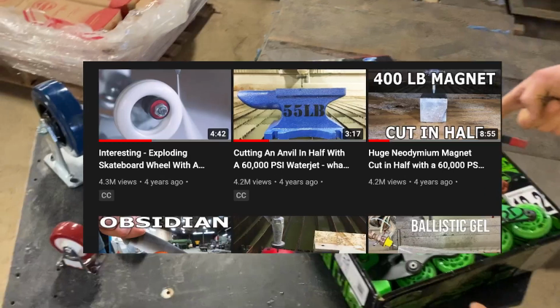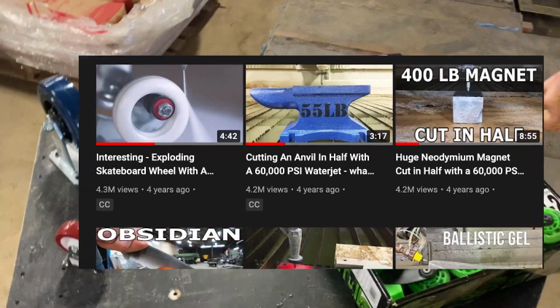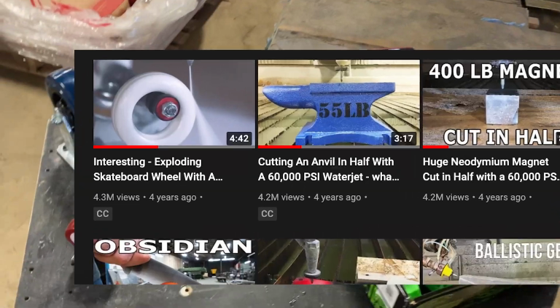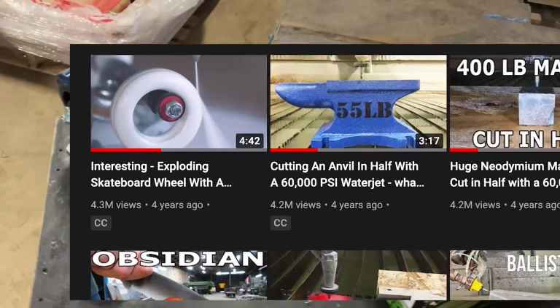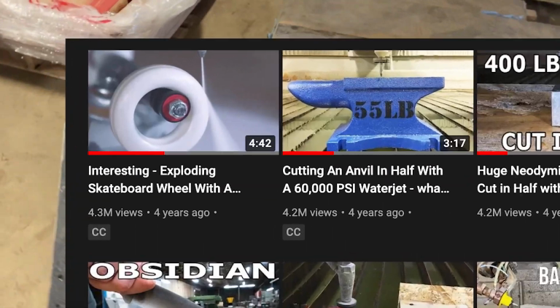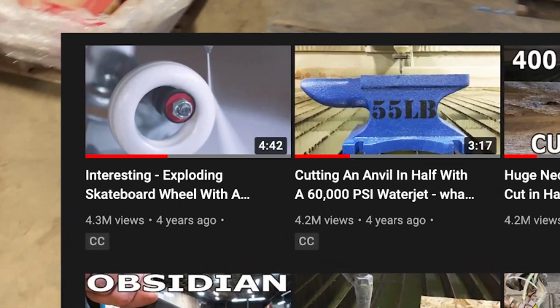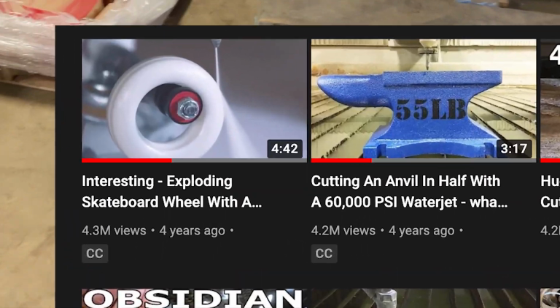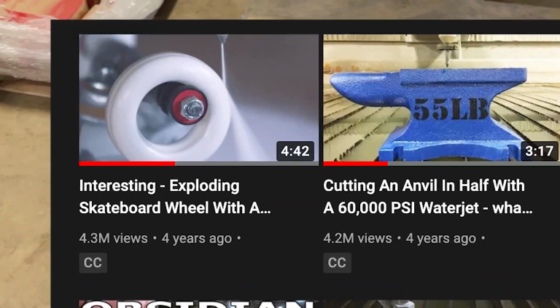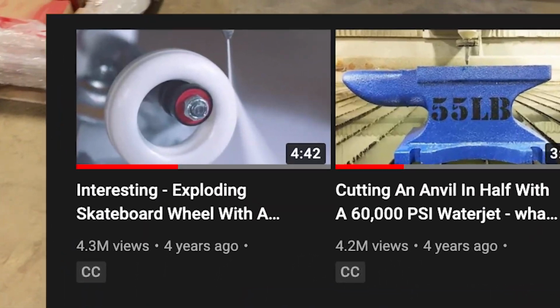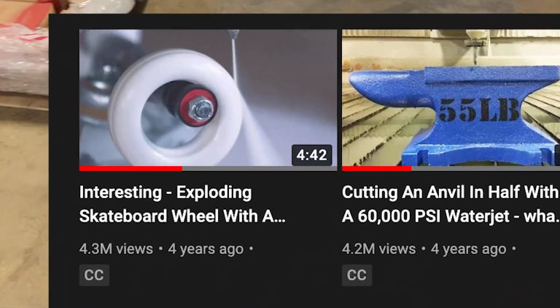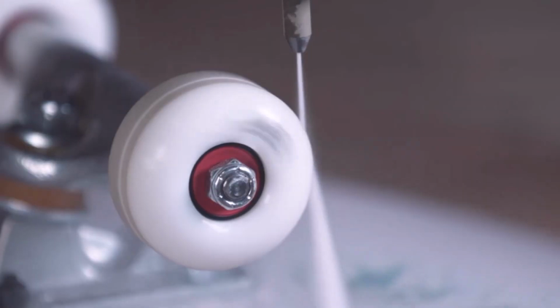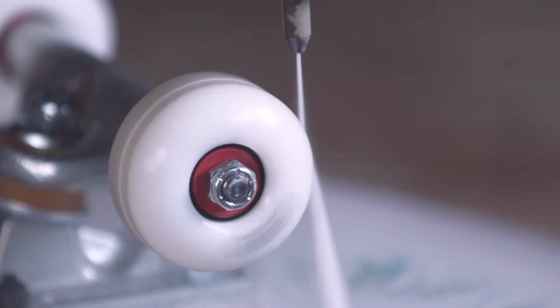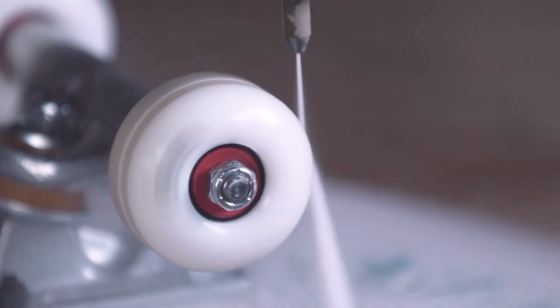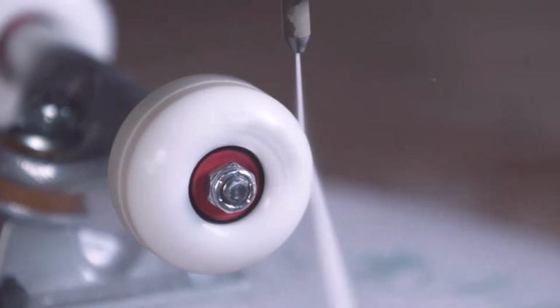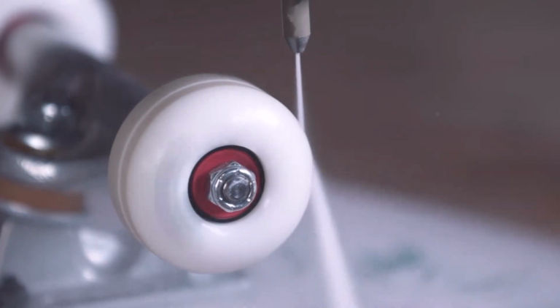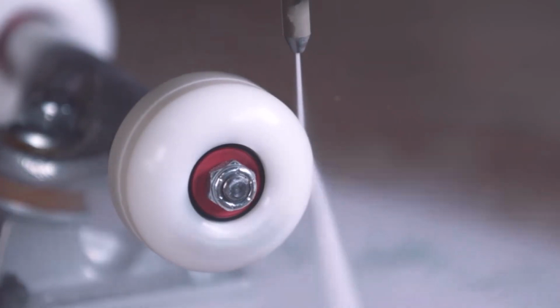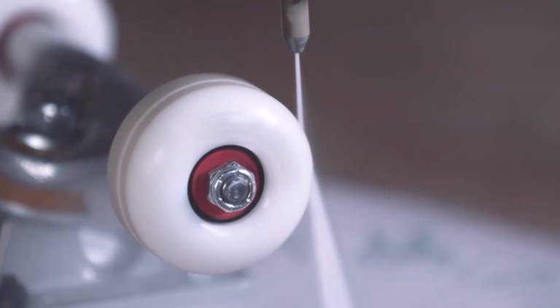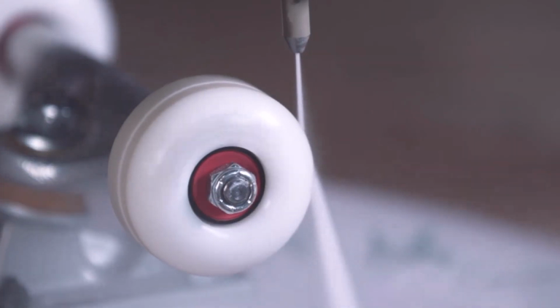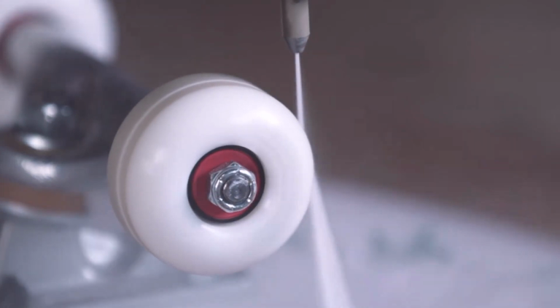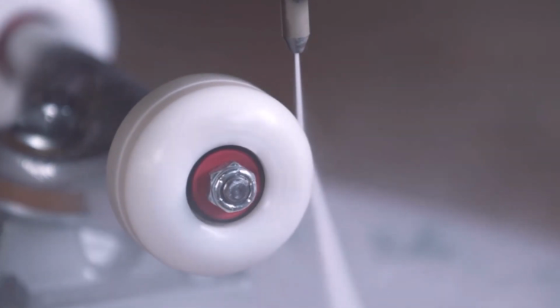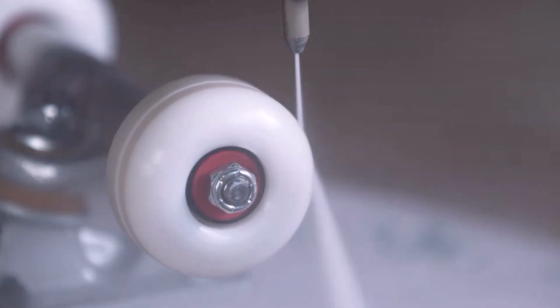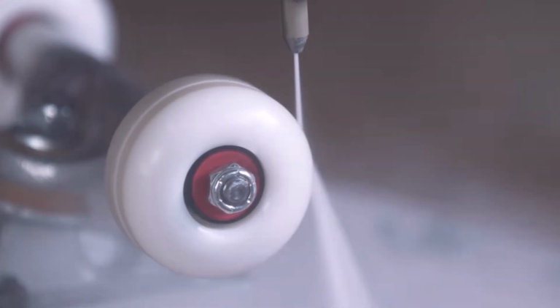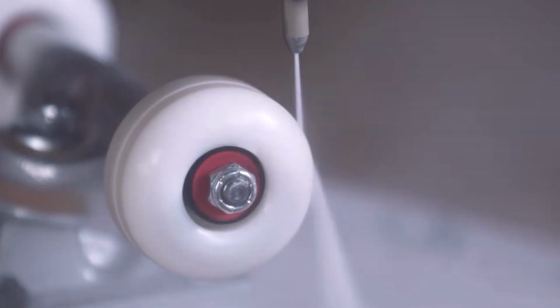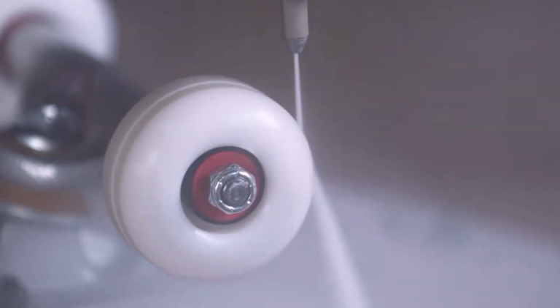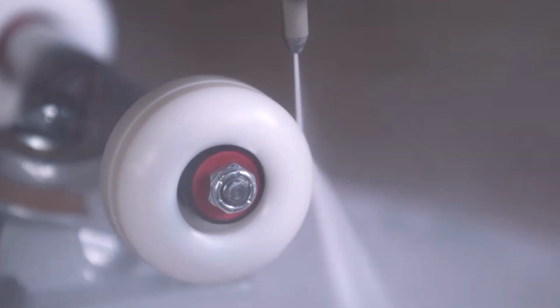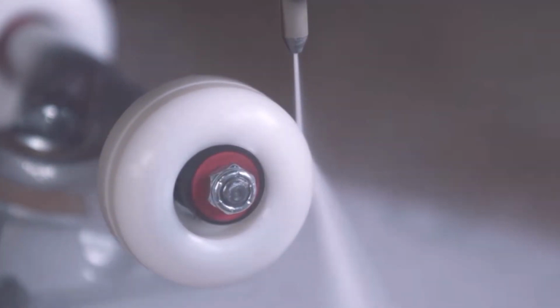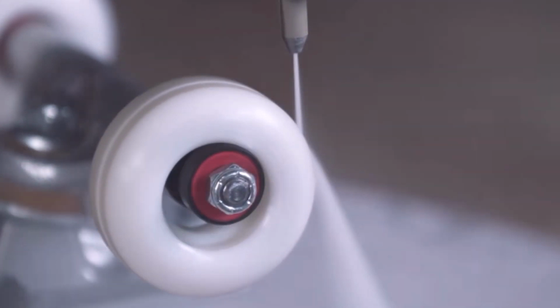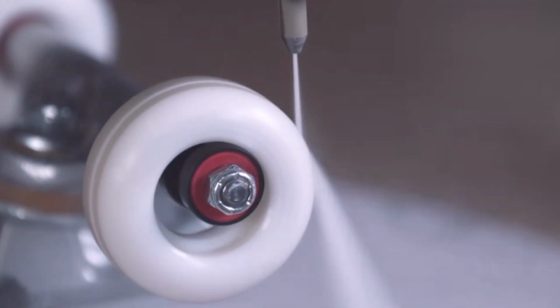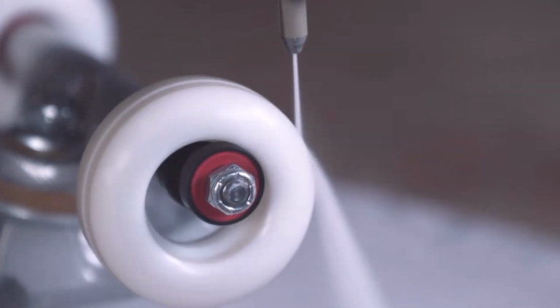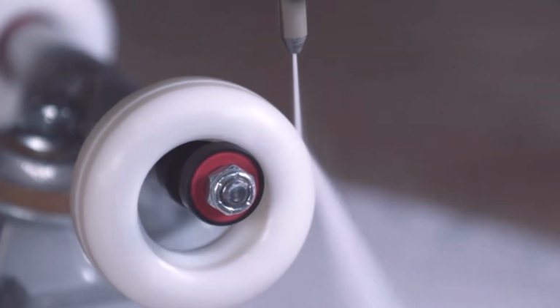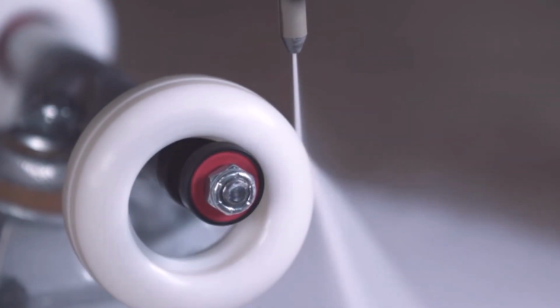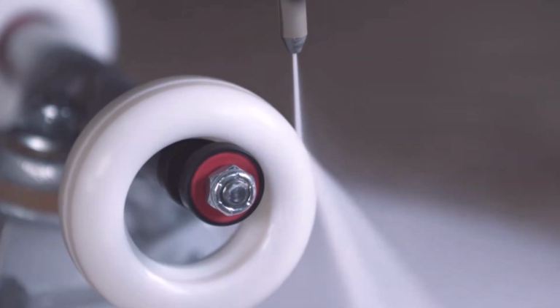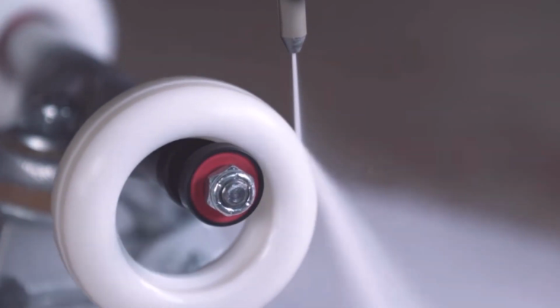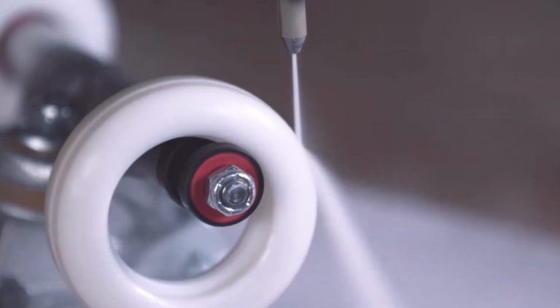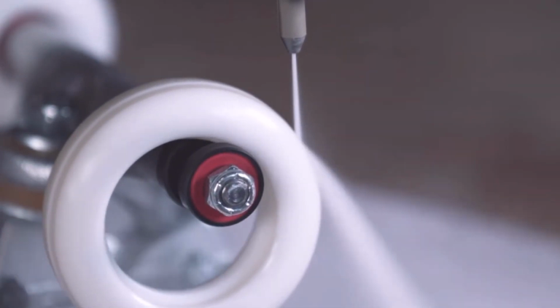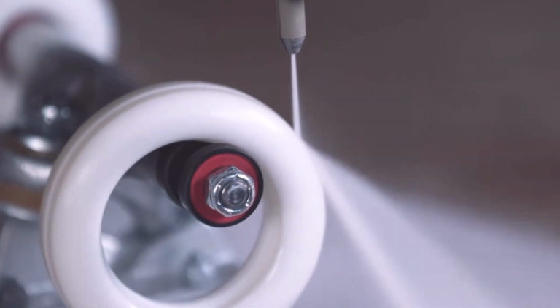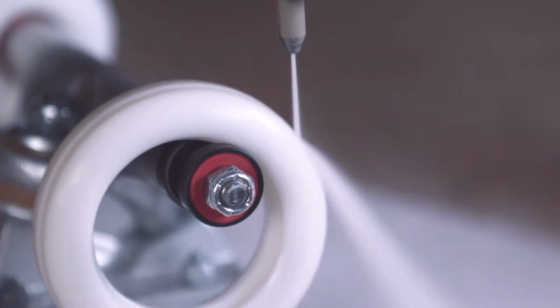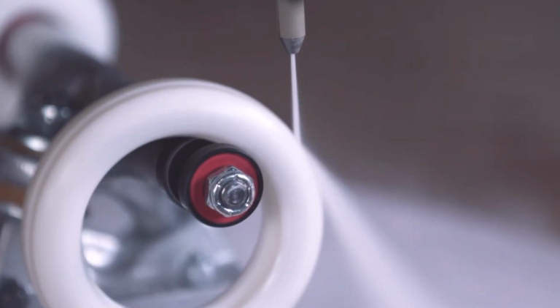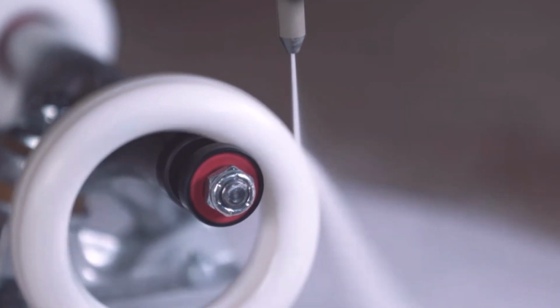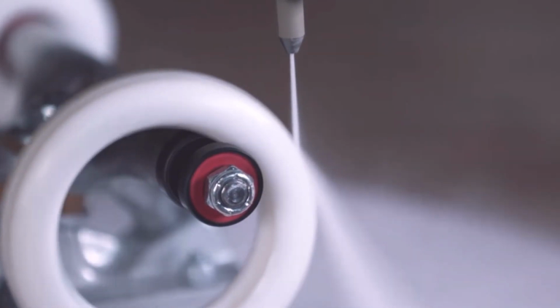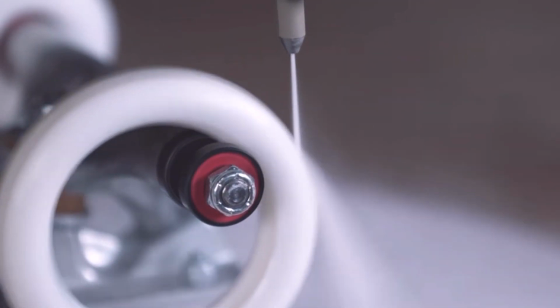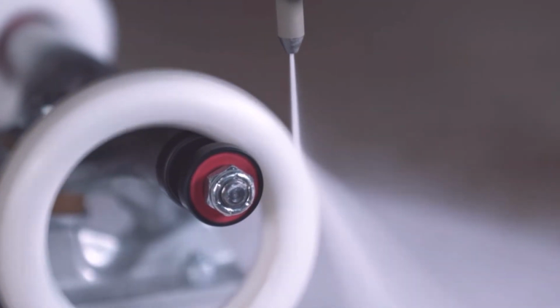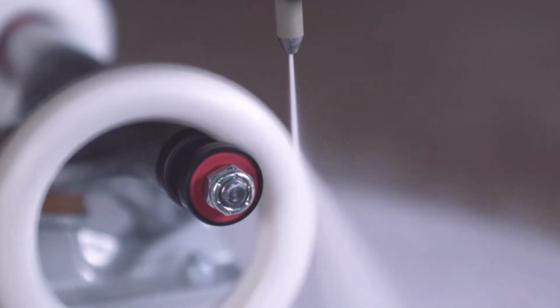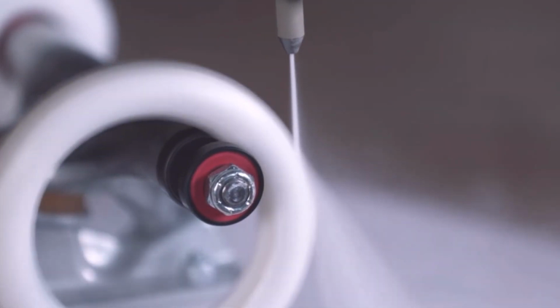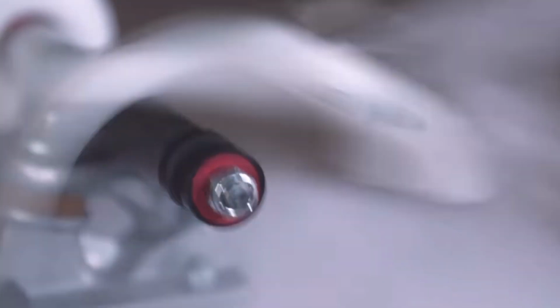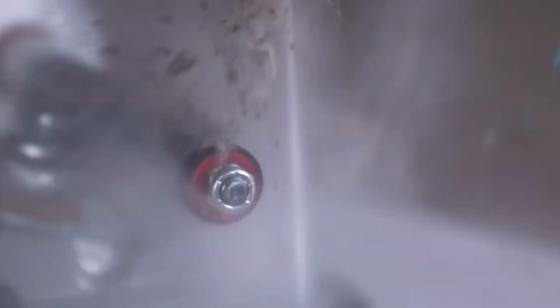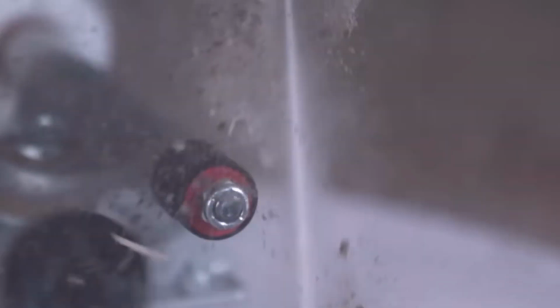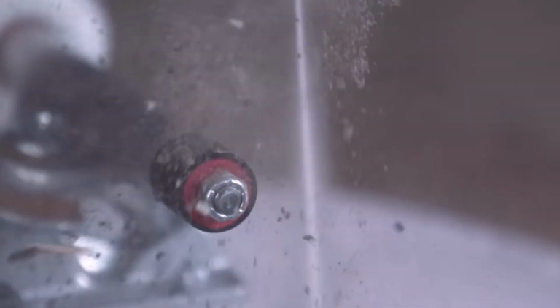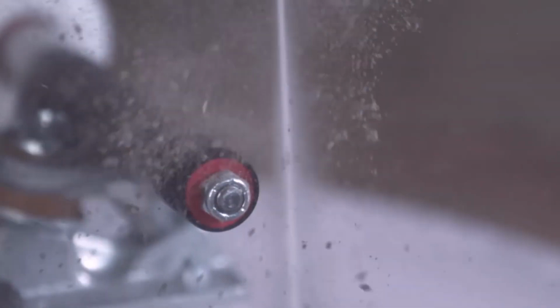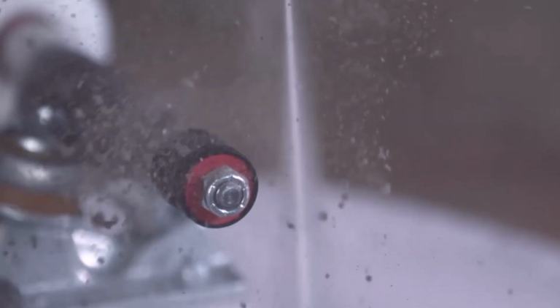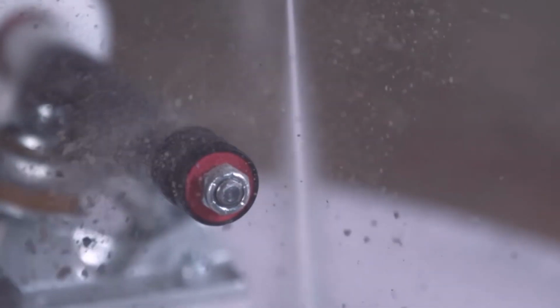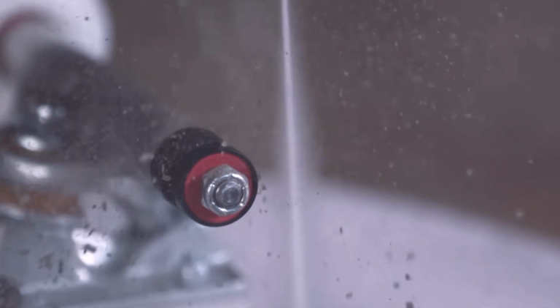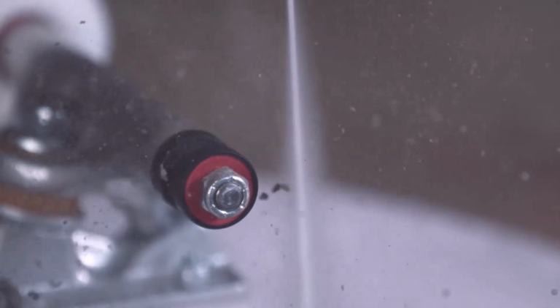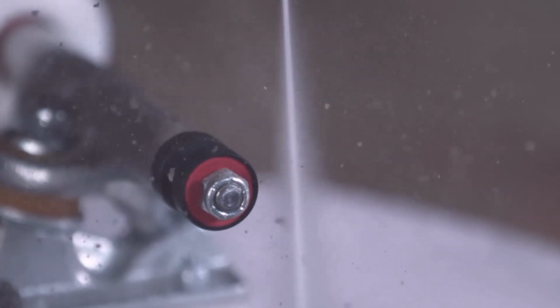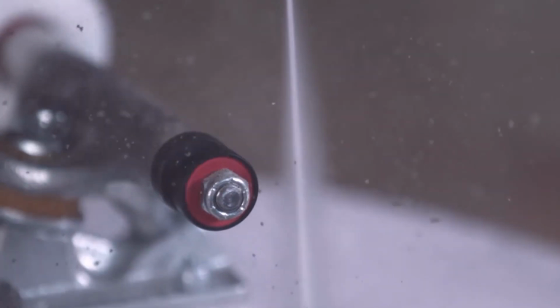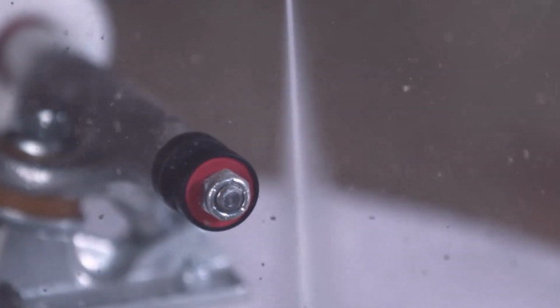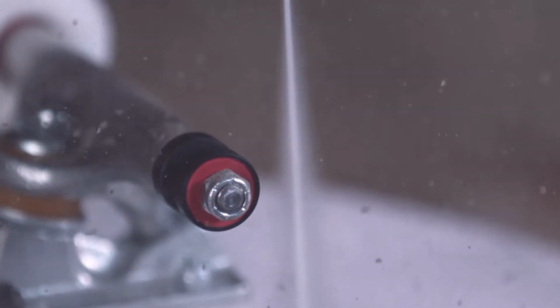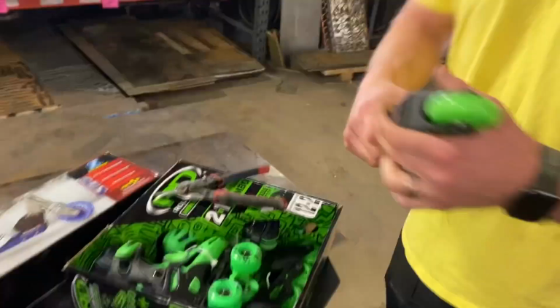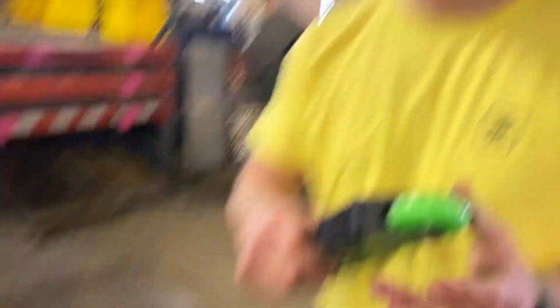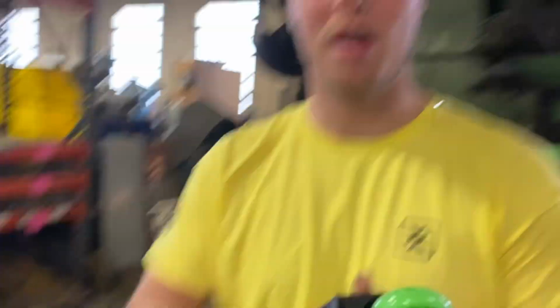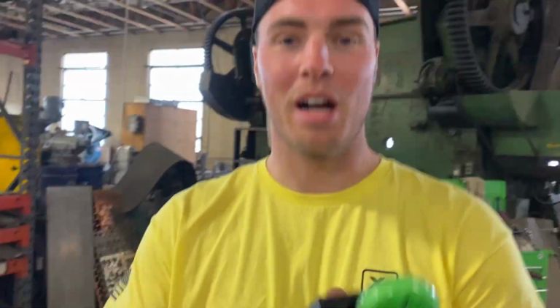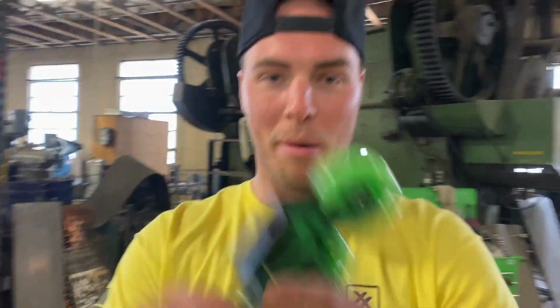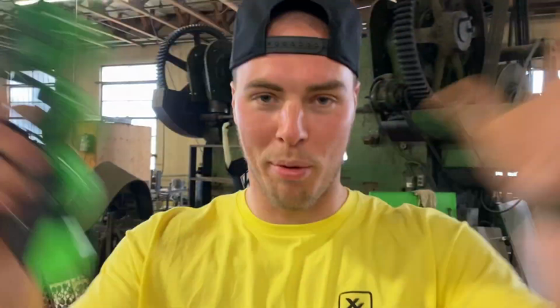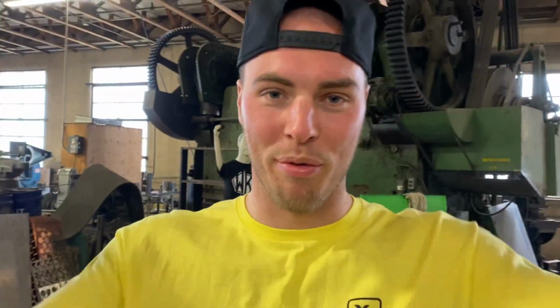A couple years ago we made a video using the water jet to spin a skateboard wheel until it stretched and blew up. It went kaboom.